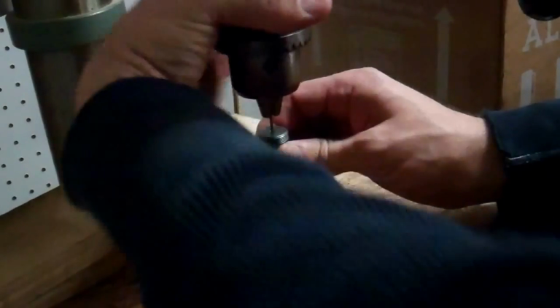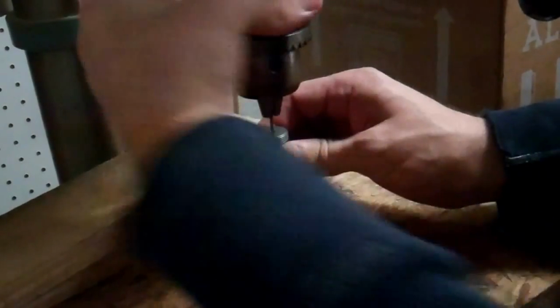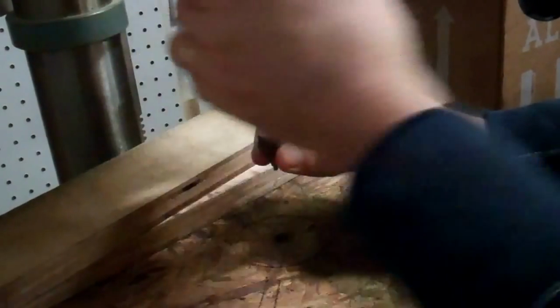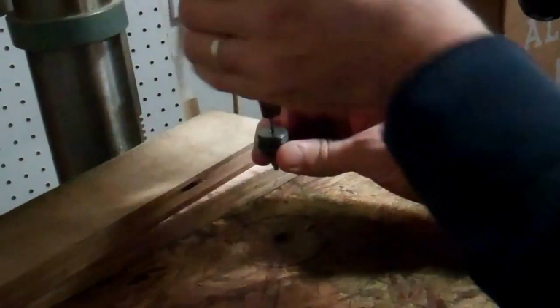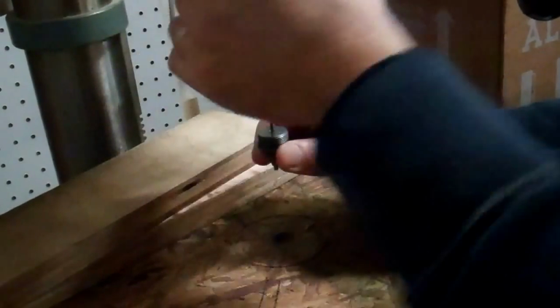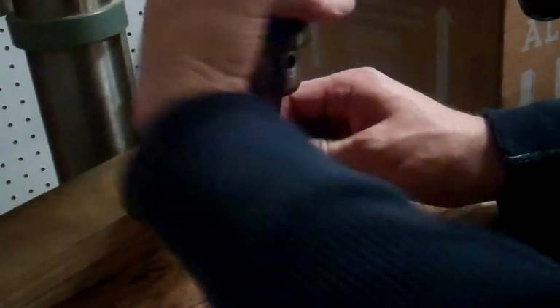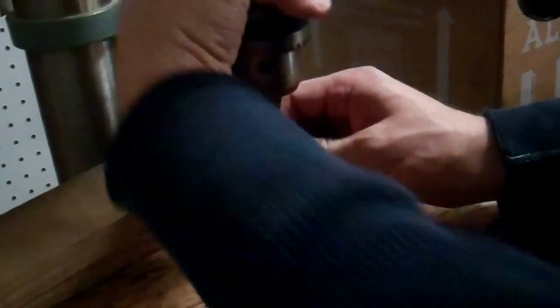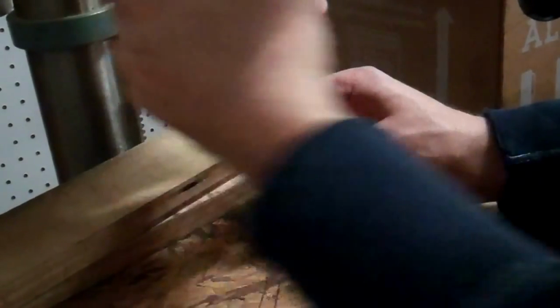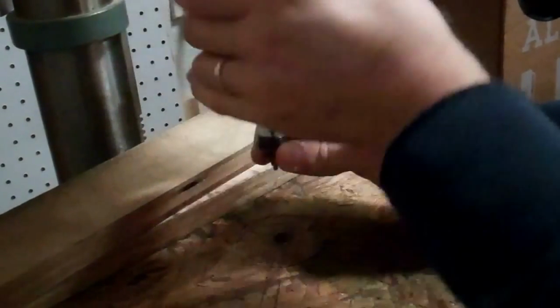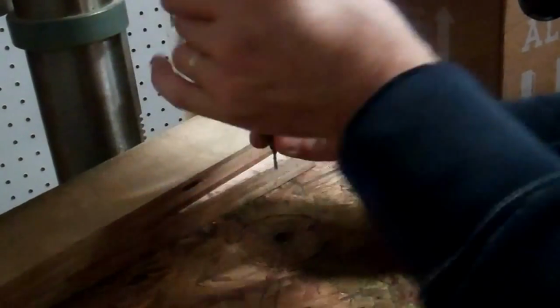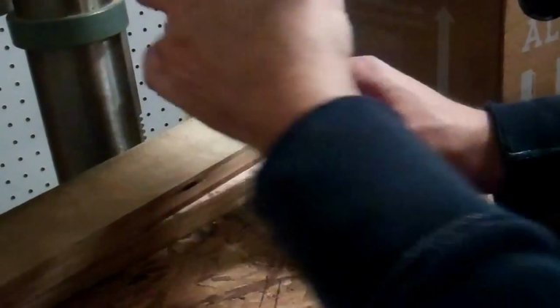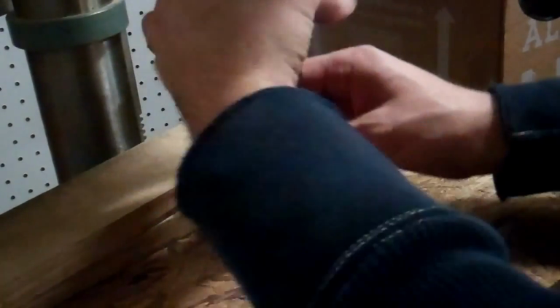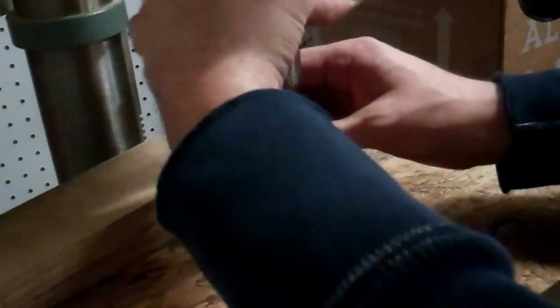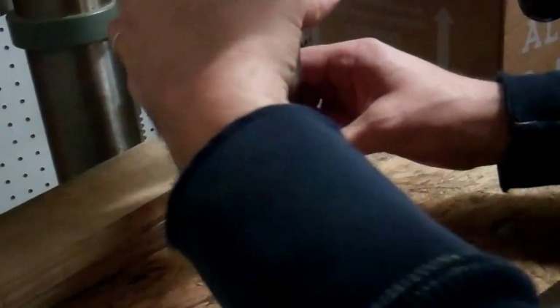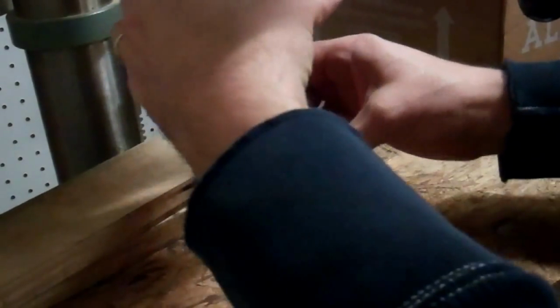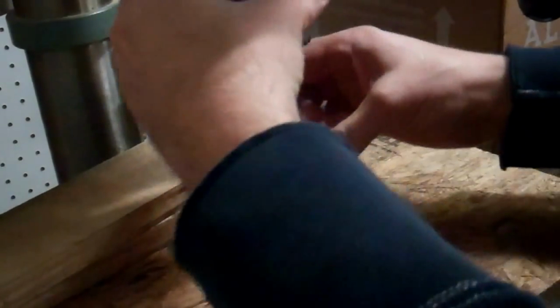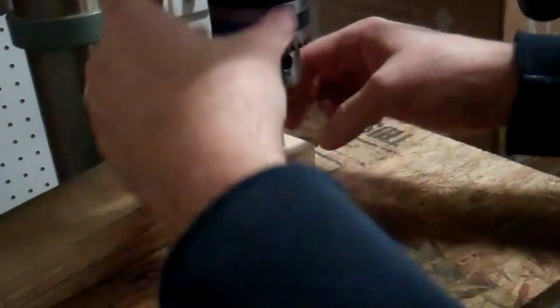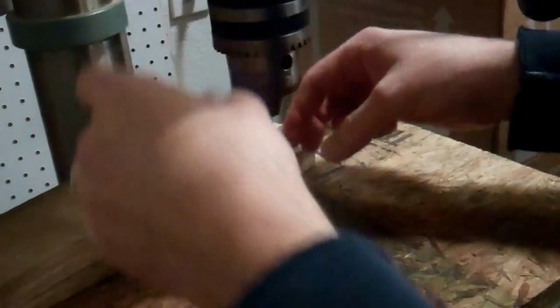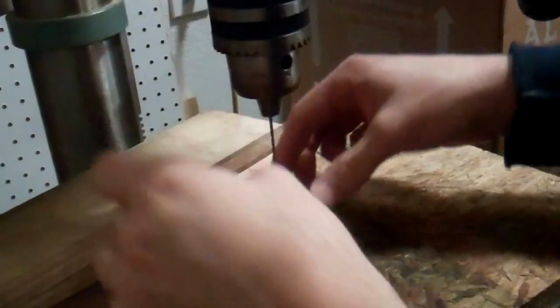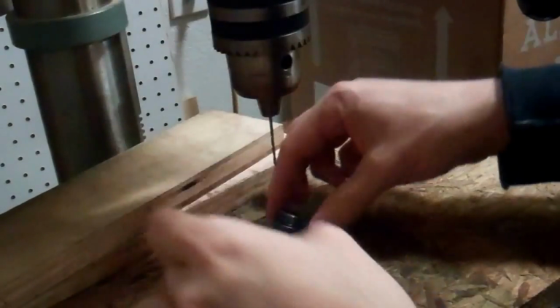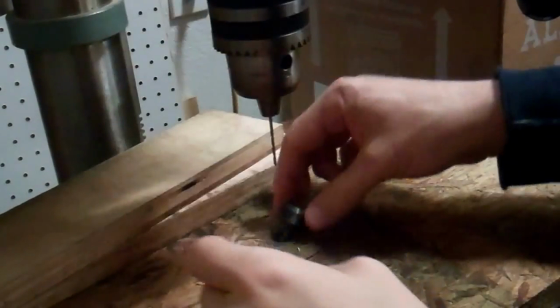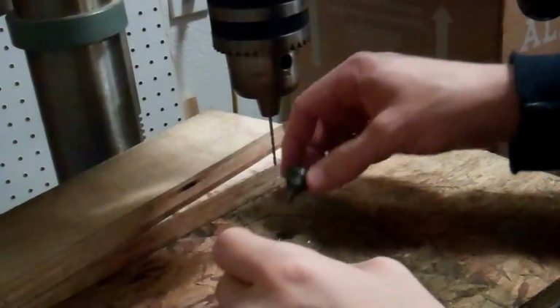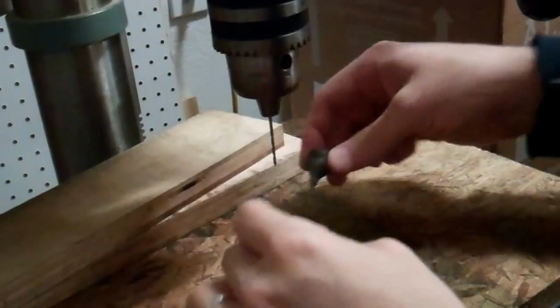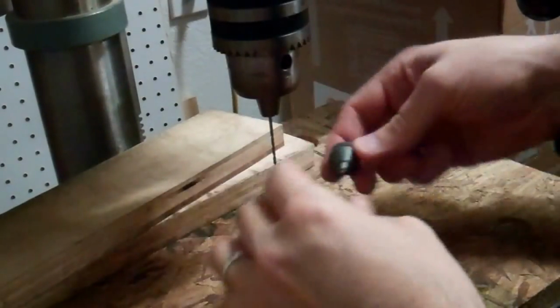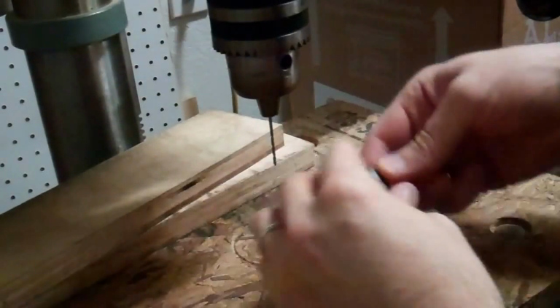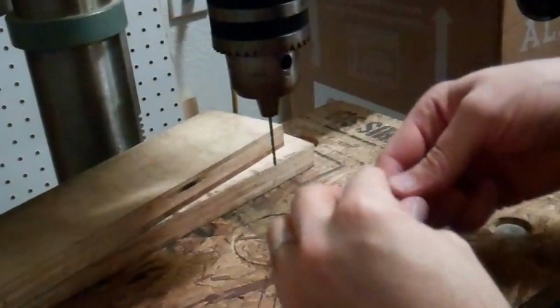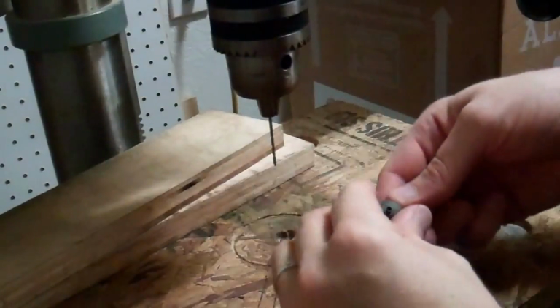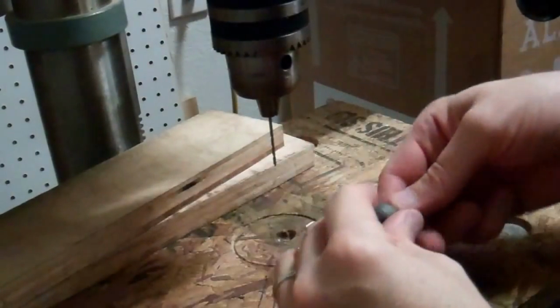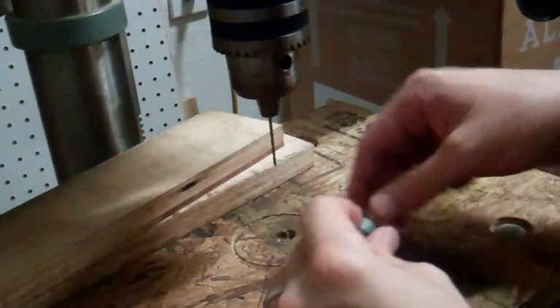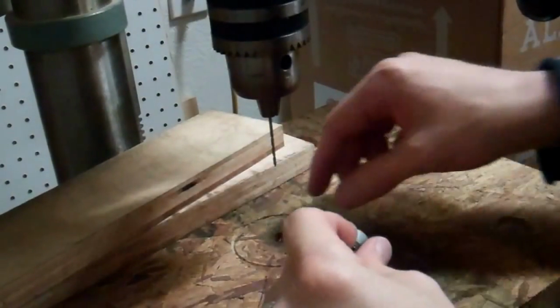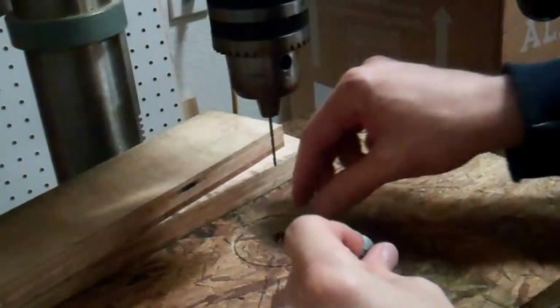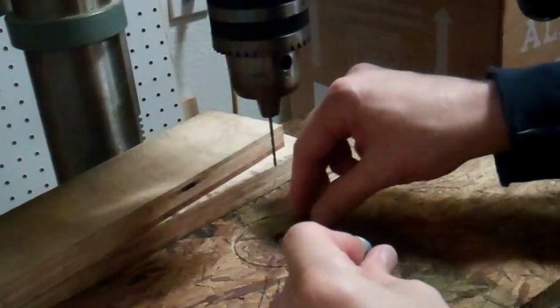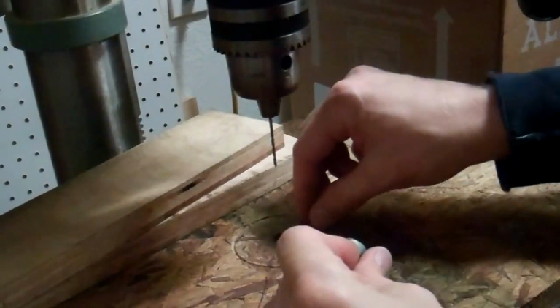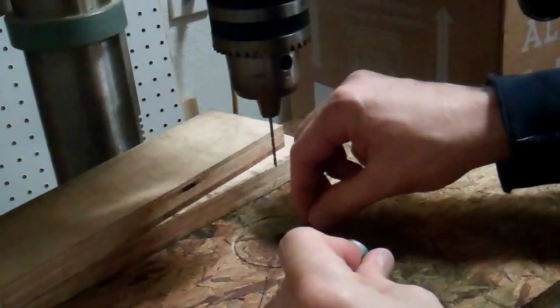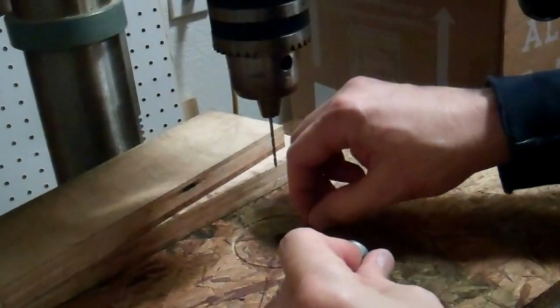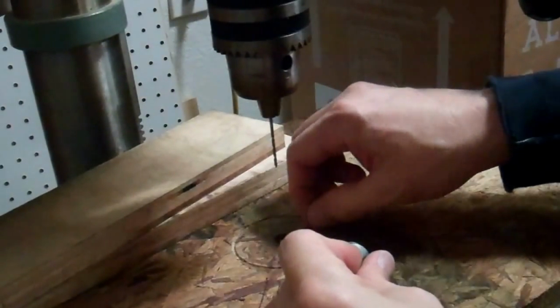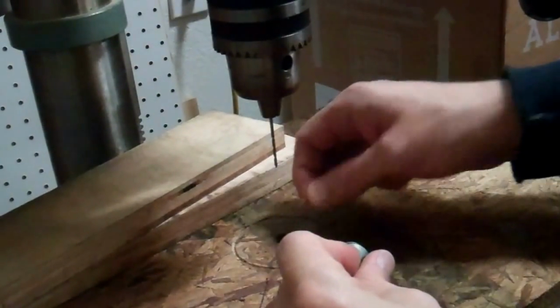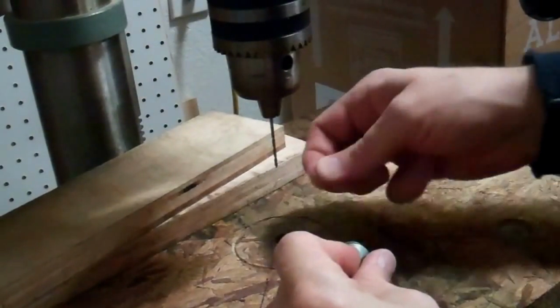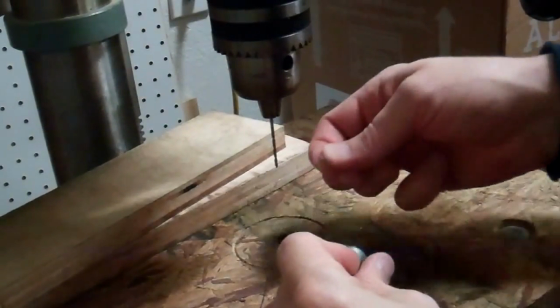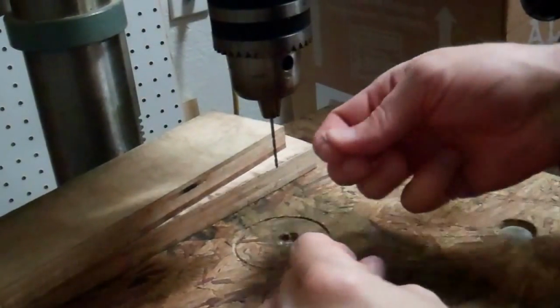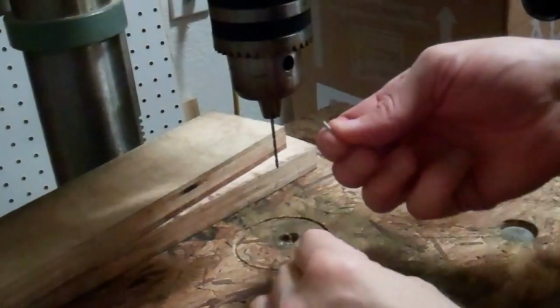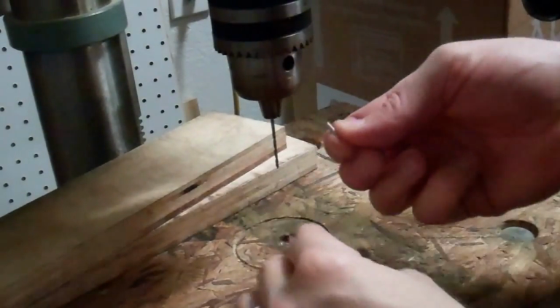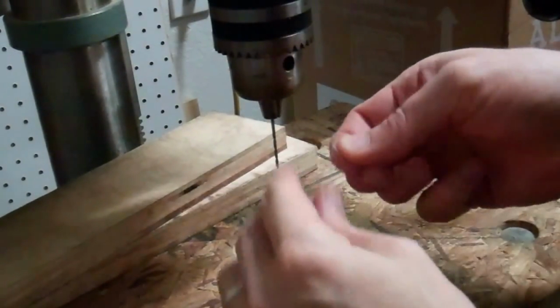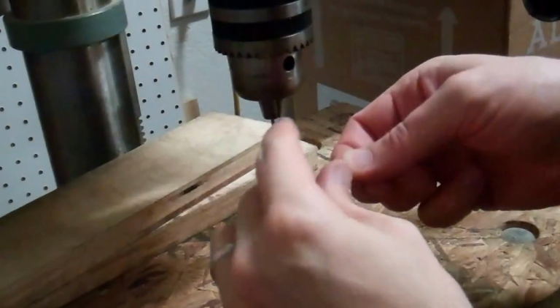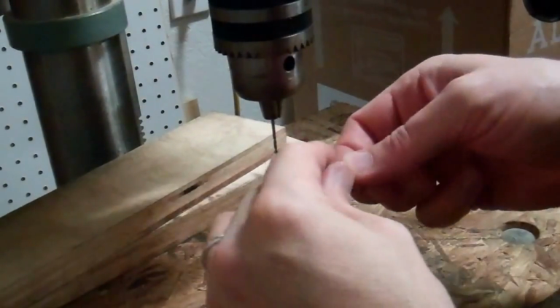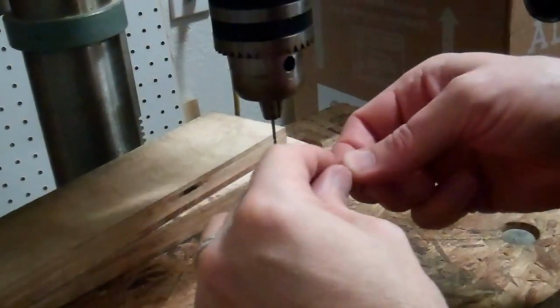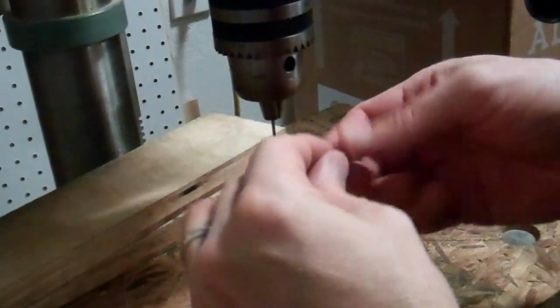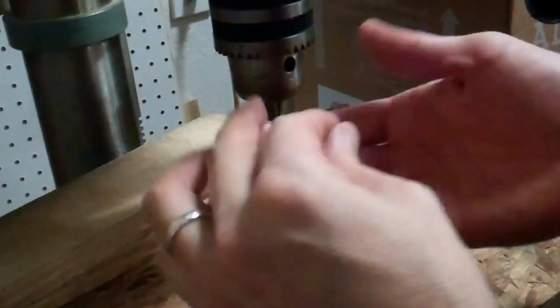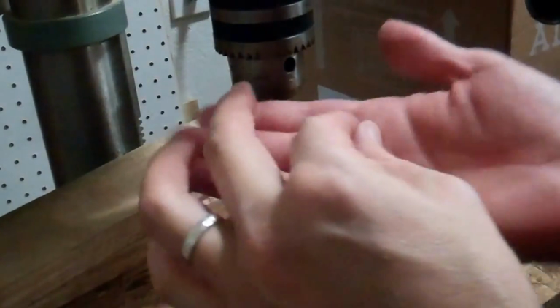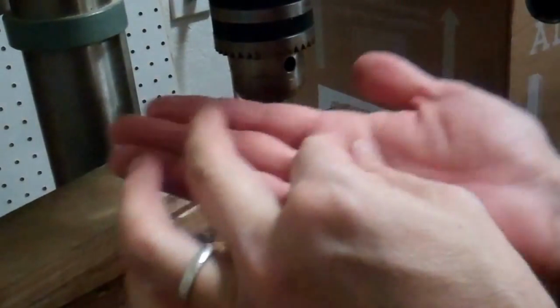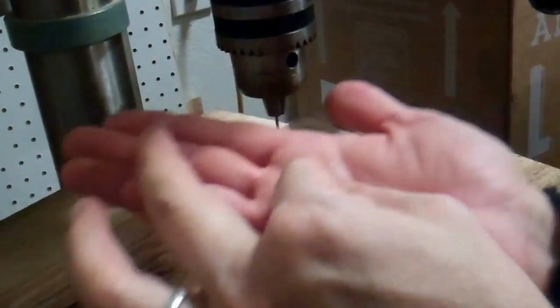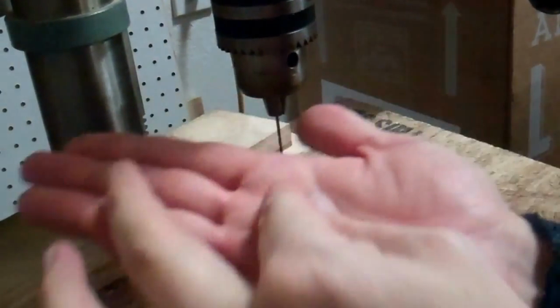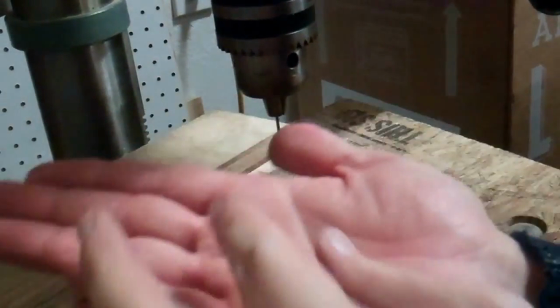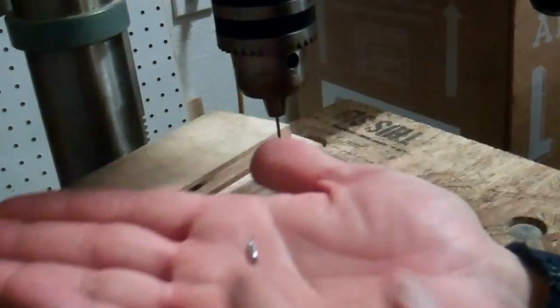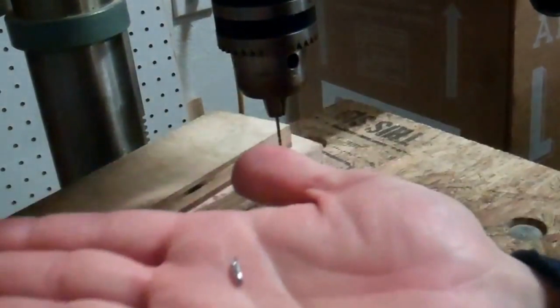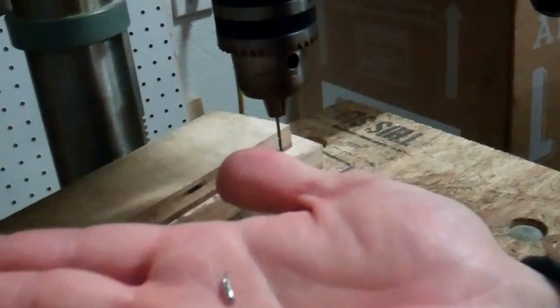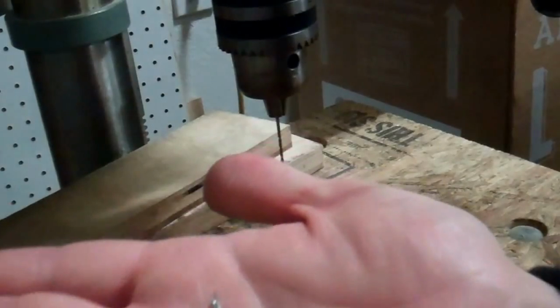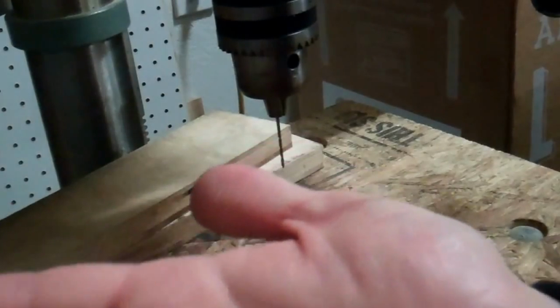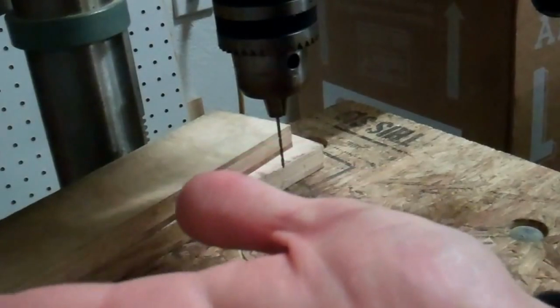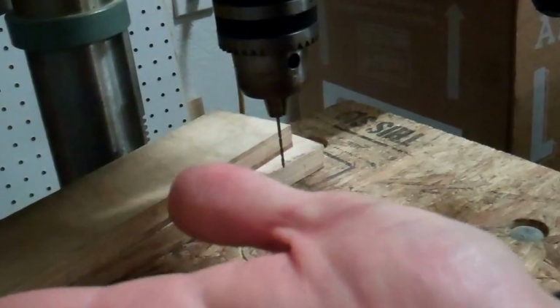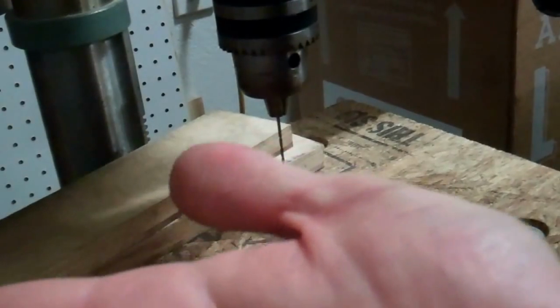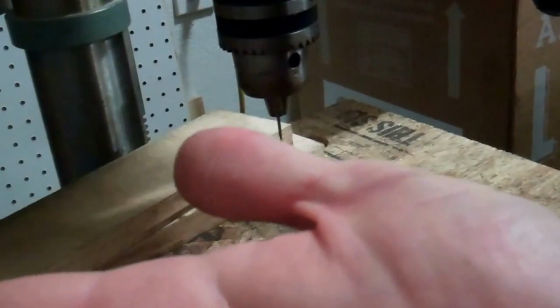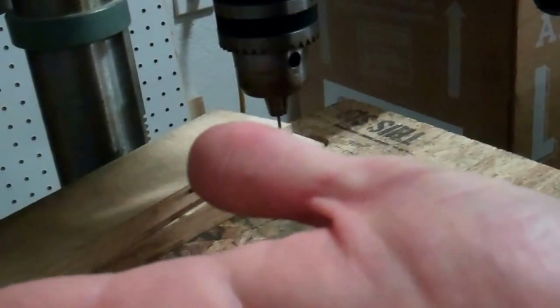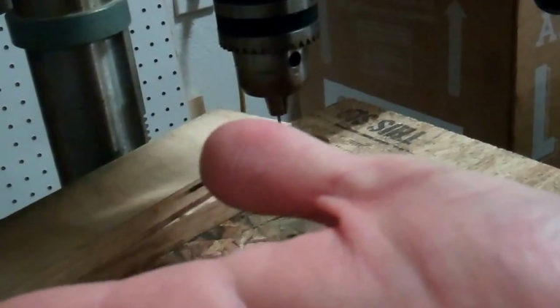As you can see, the solder comes out the bottom wrapped around the drill, and the solder sucker is as good as new and ready for more.